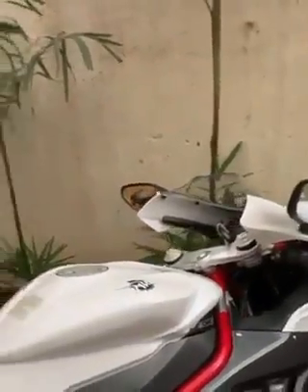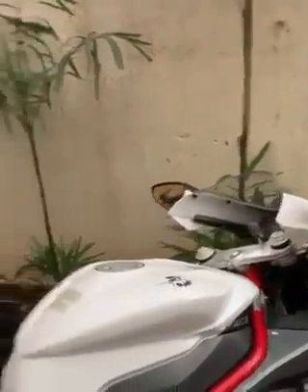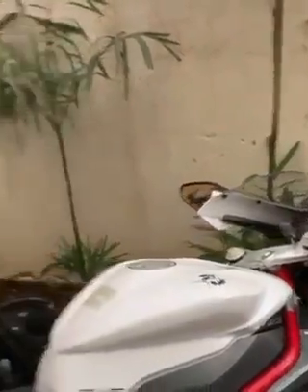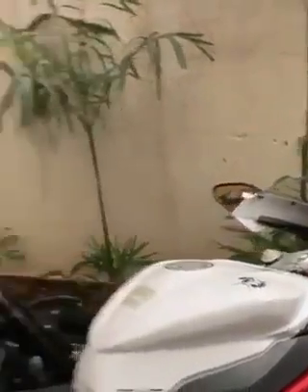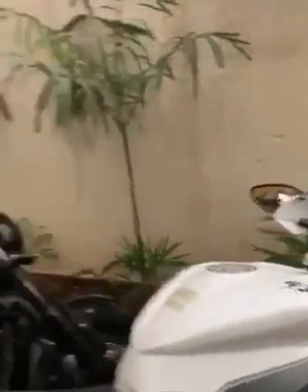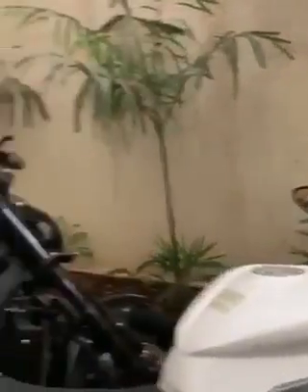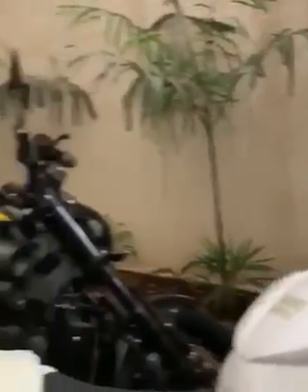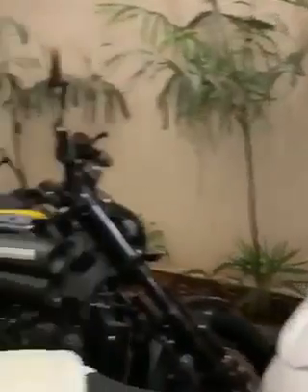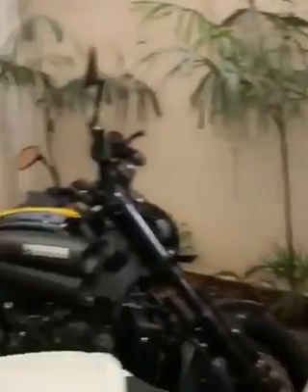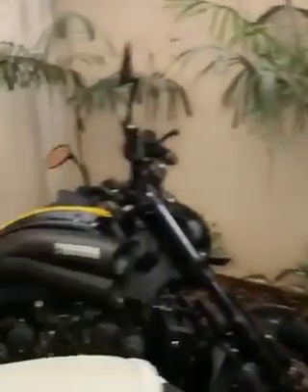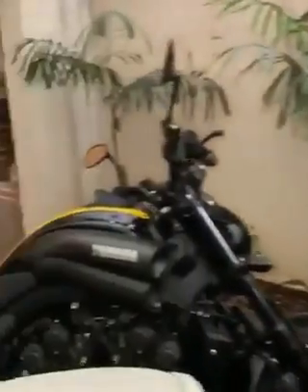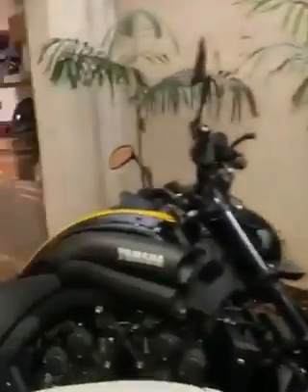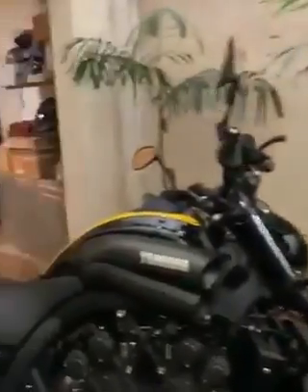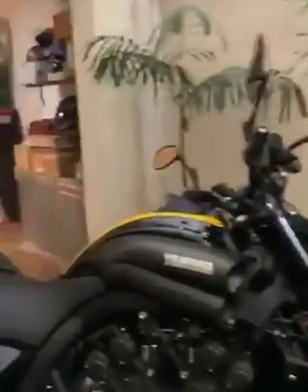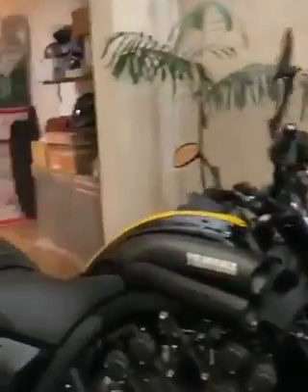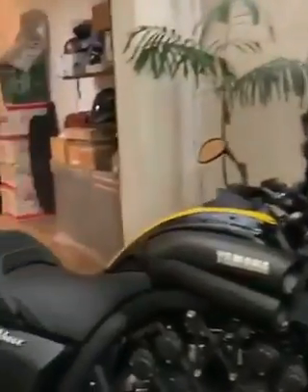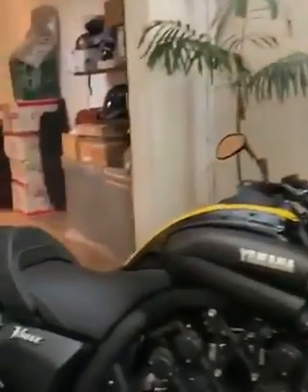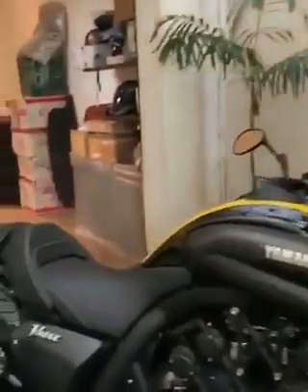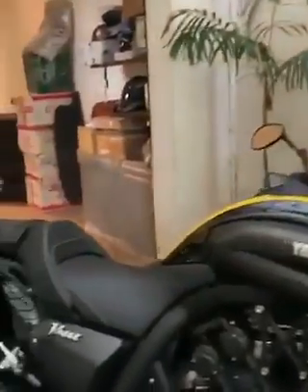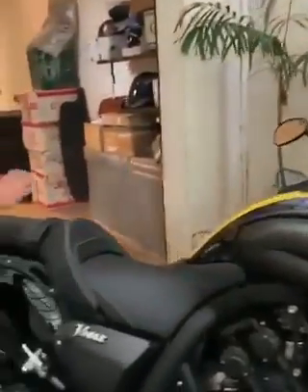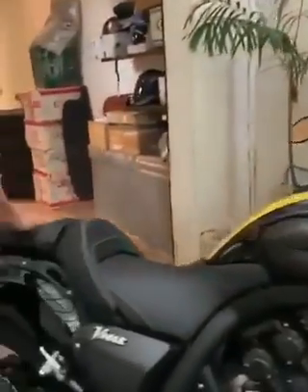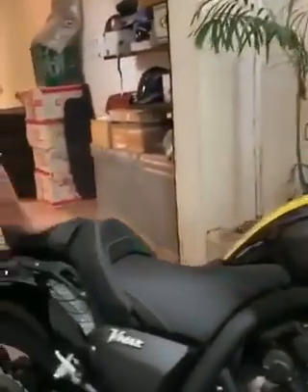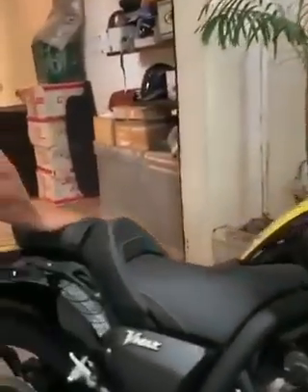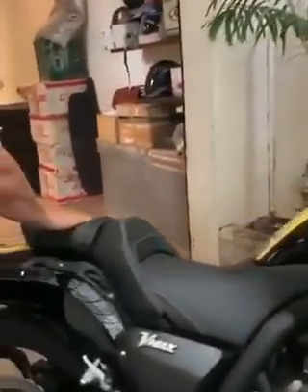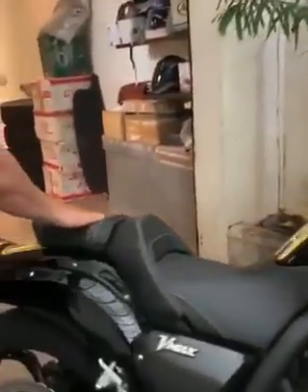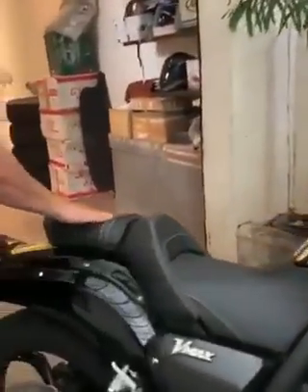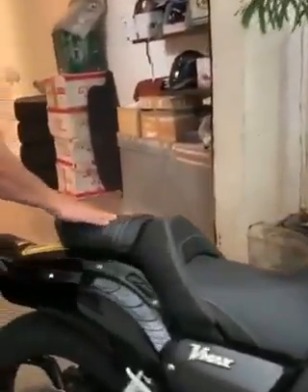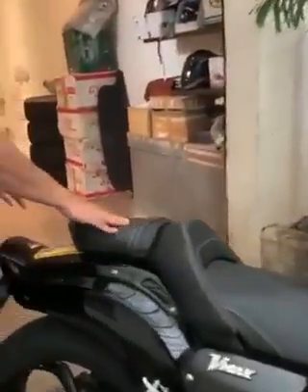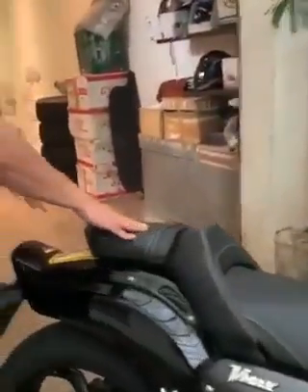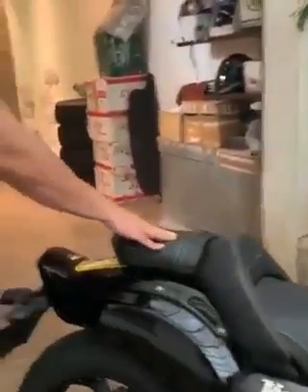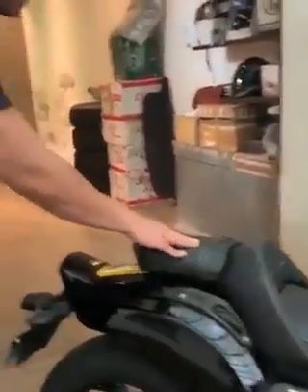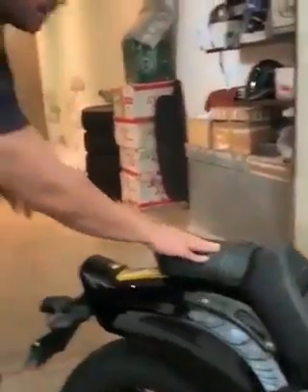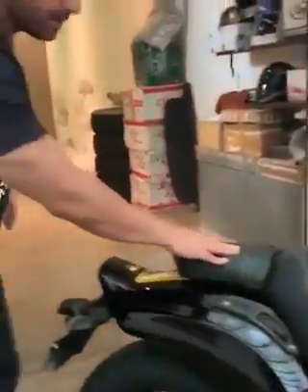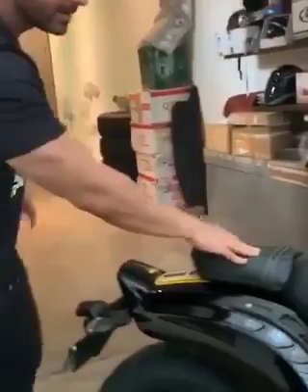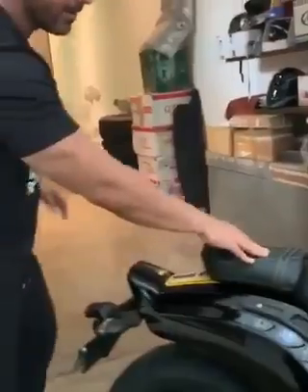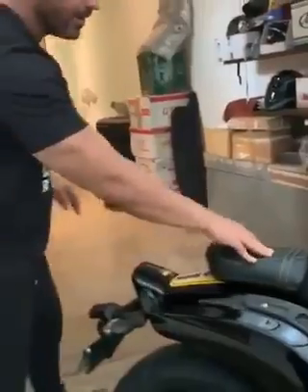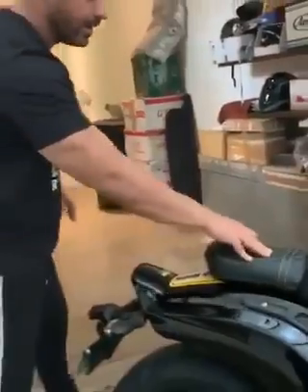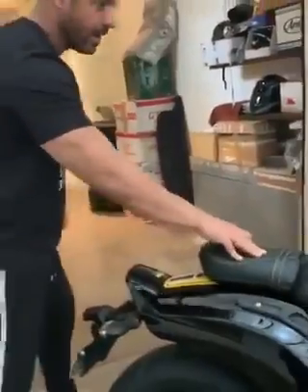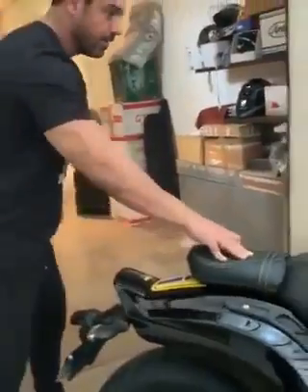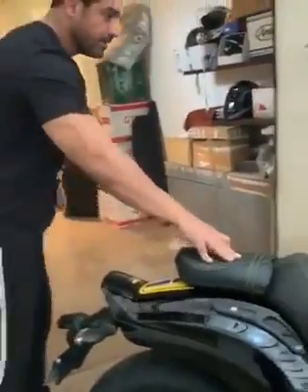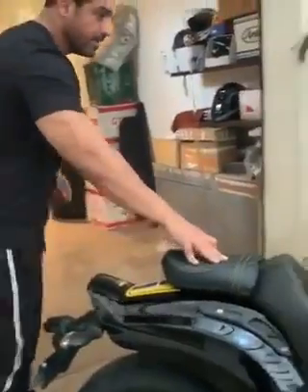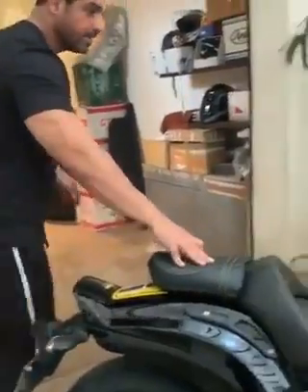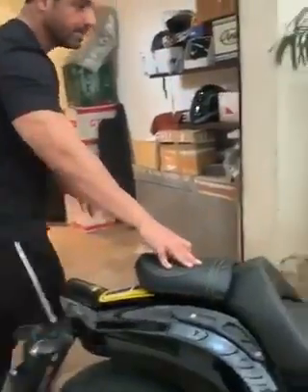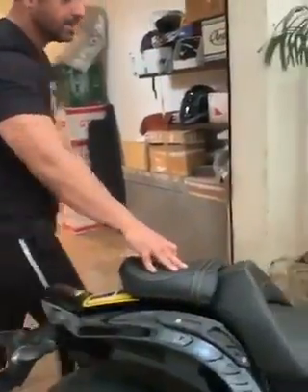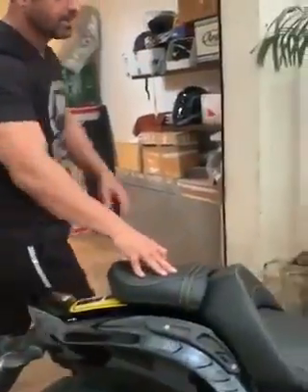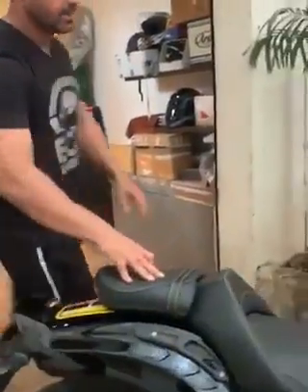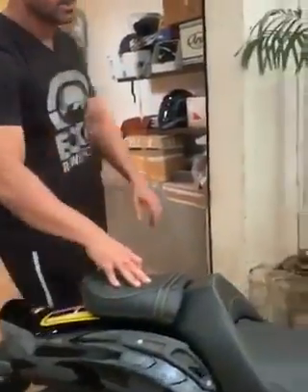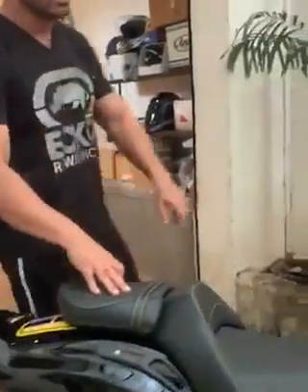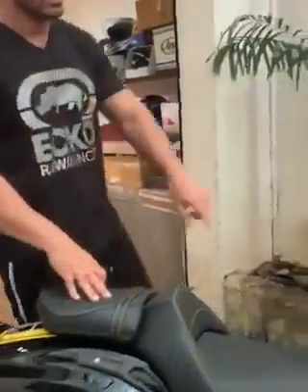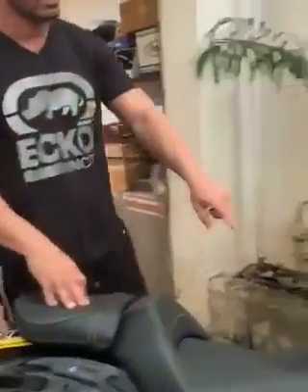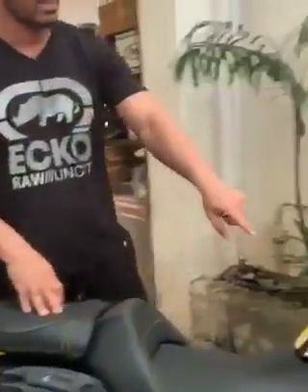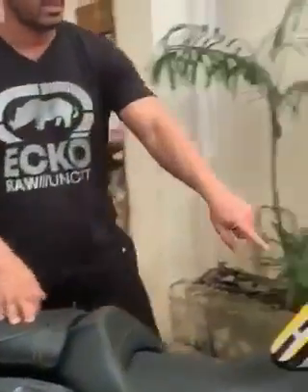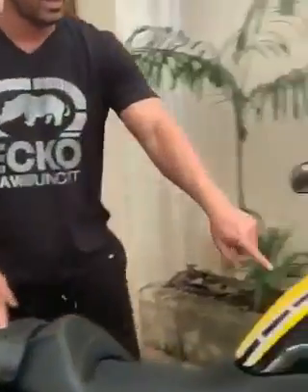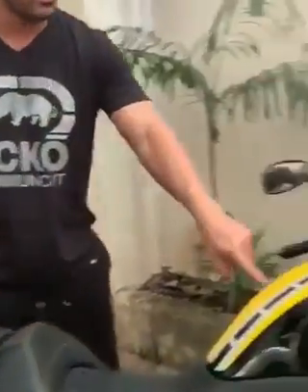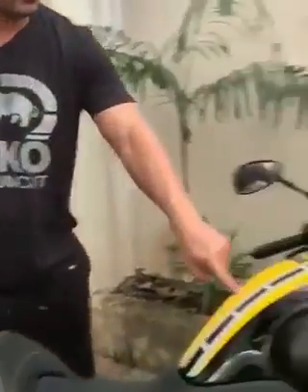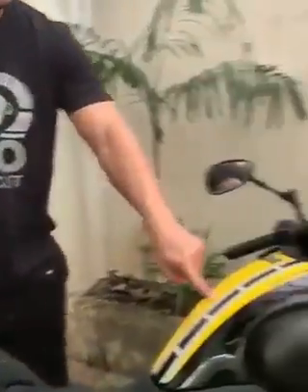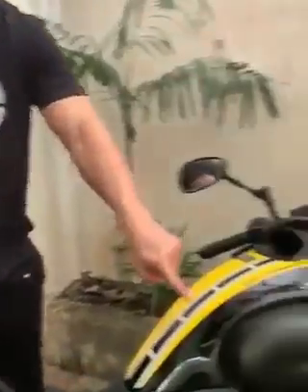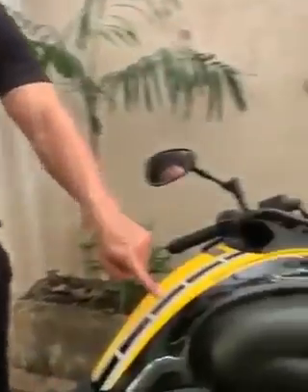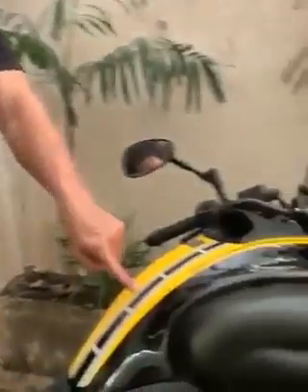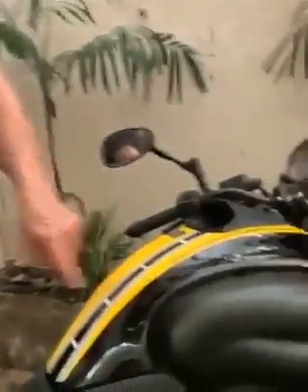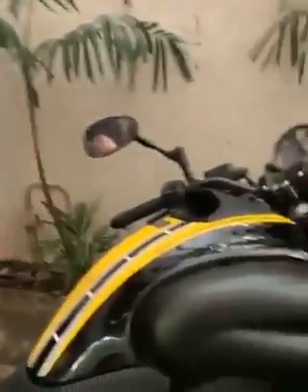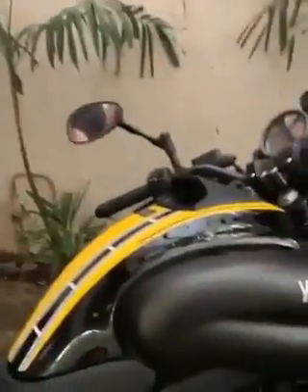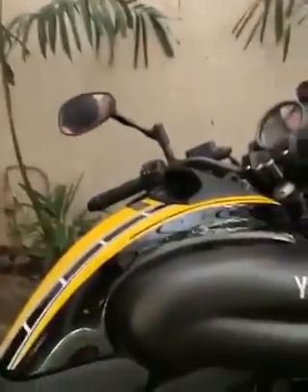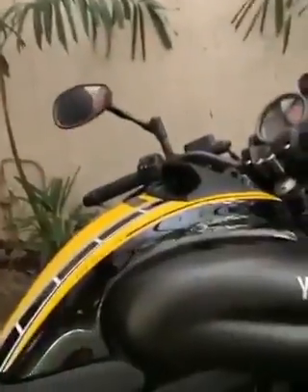And this is the Yamaha VMAX 1700cc. This is the 60th anniversary special.